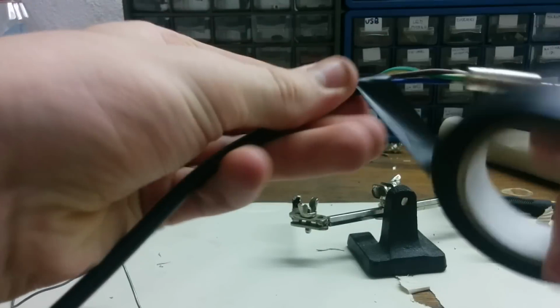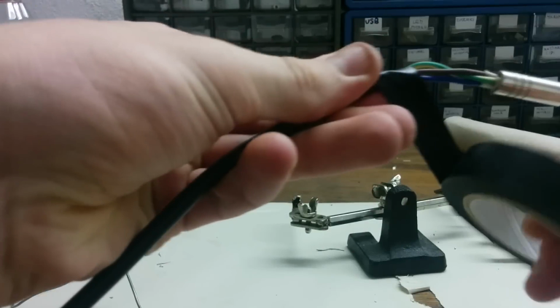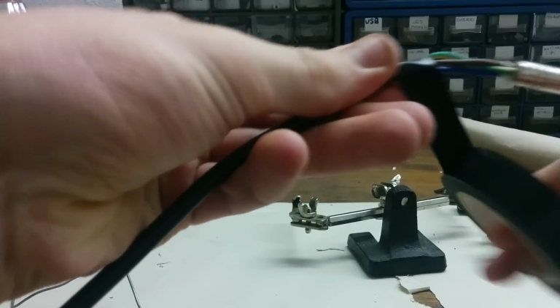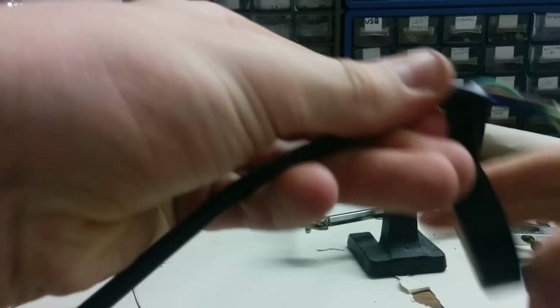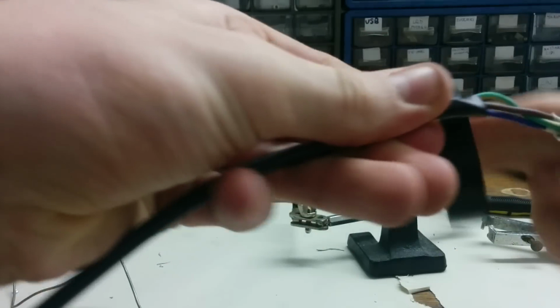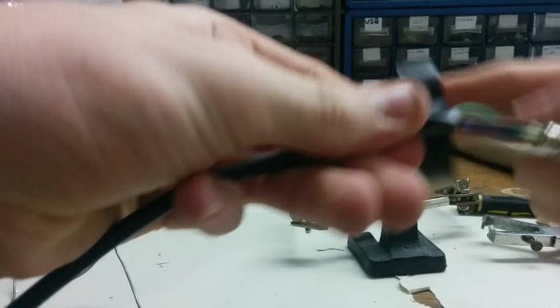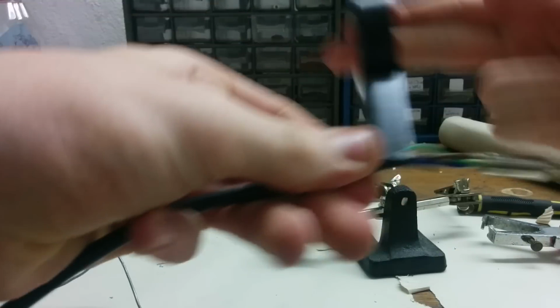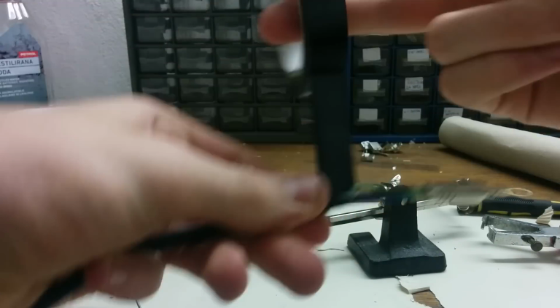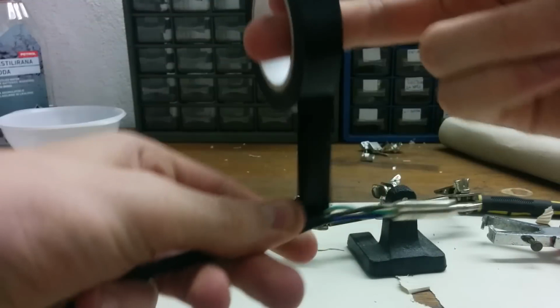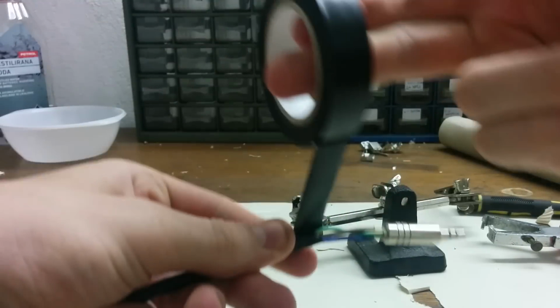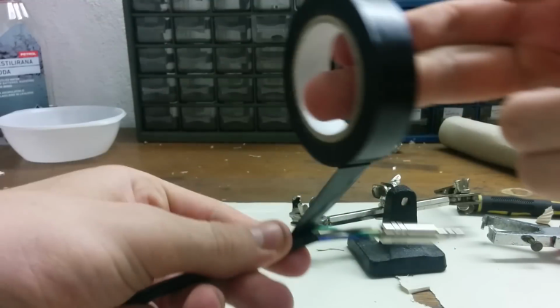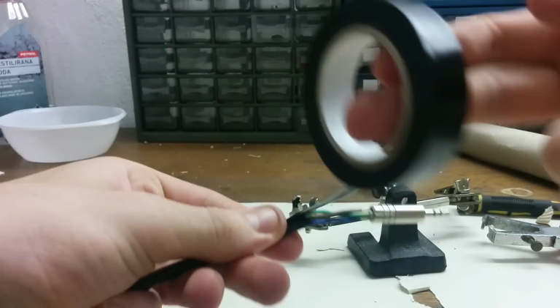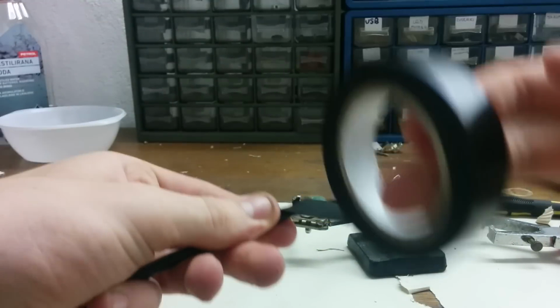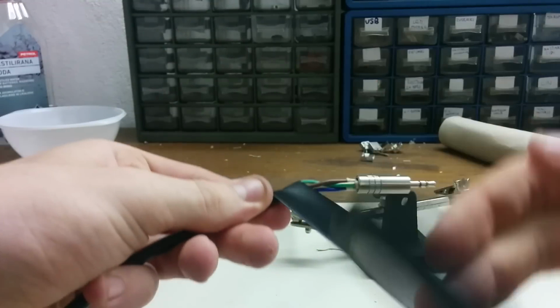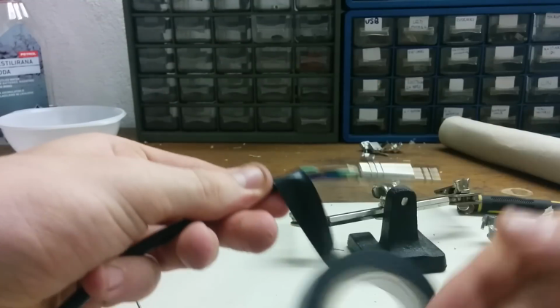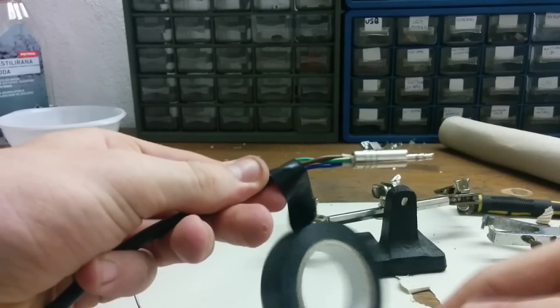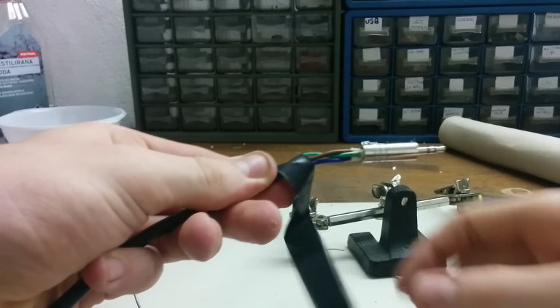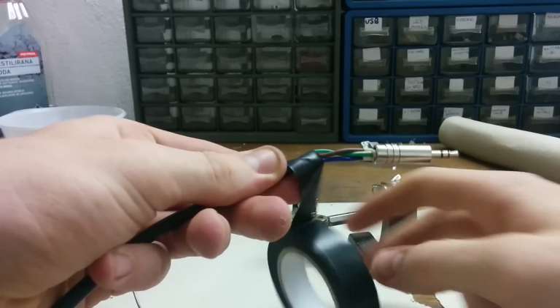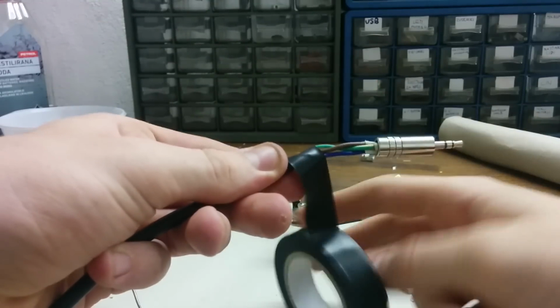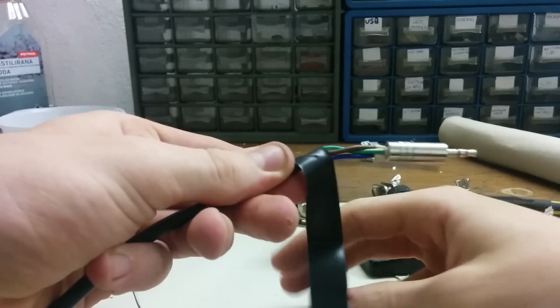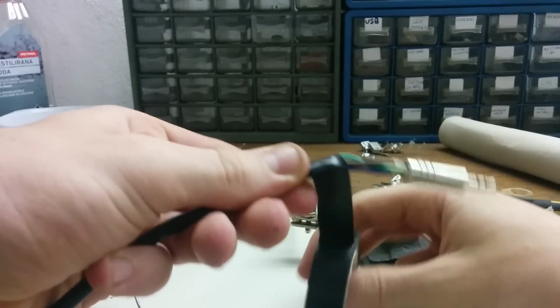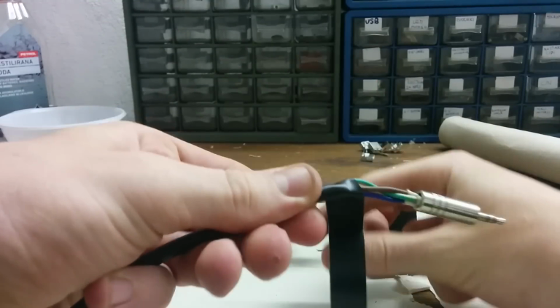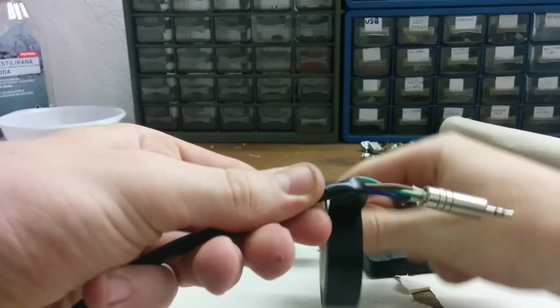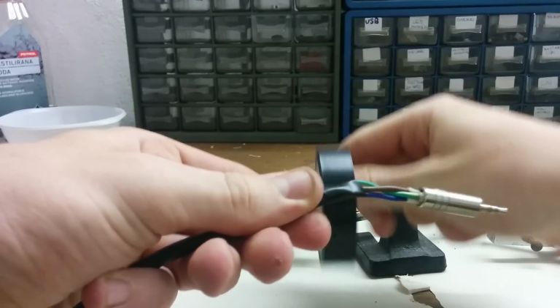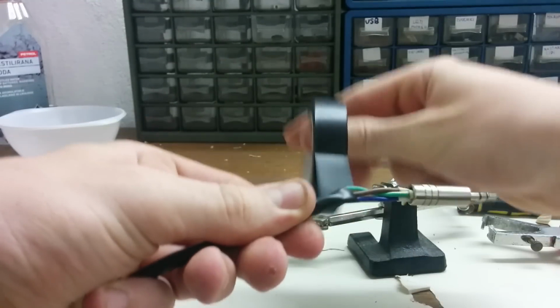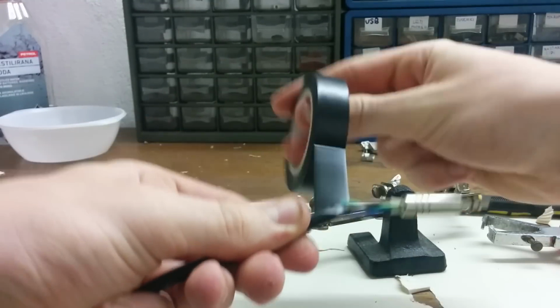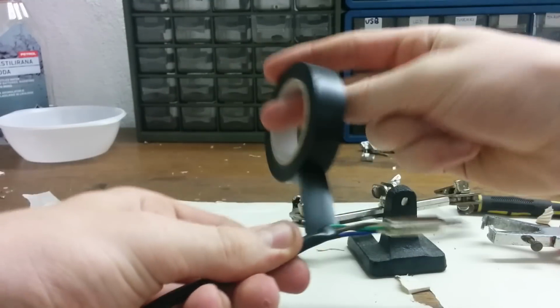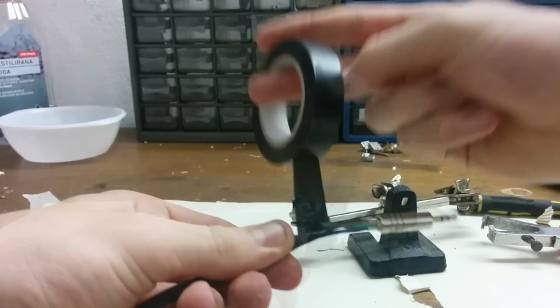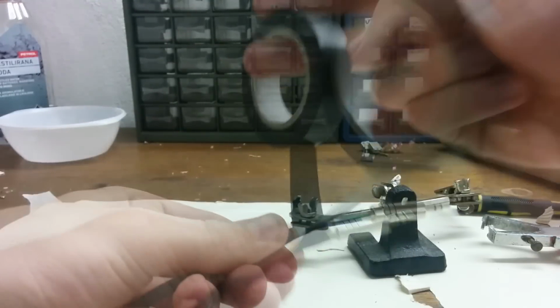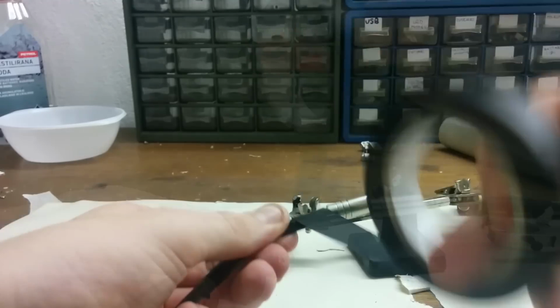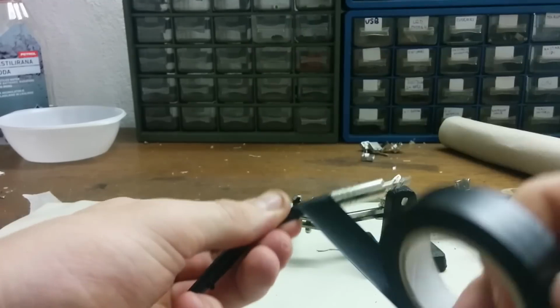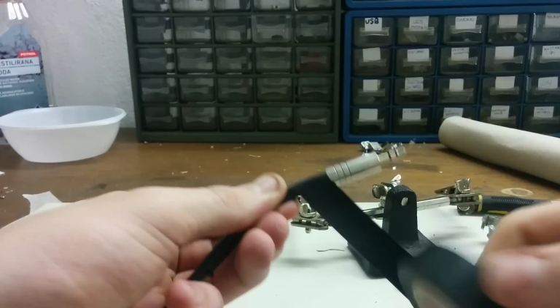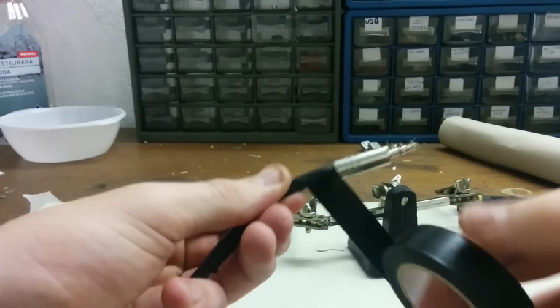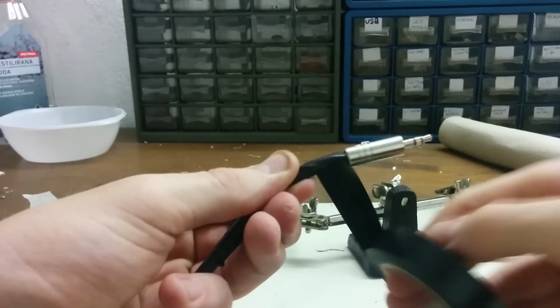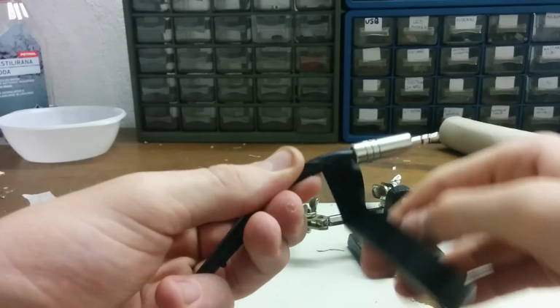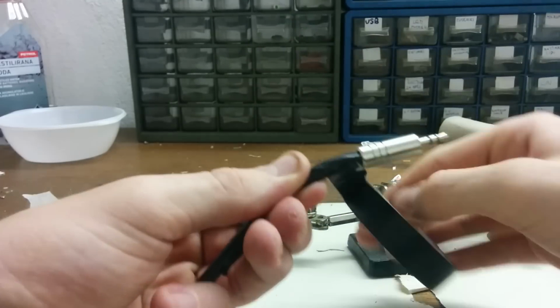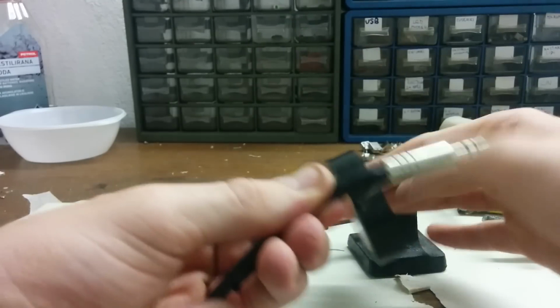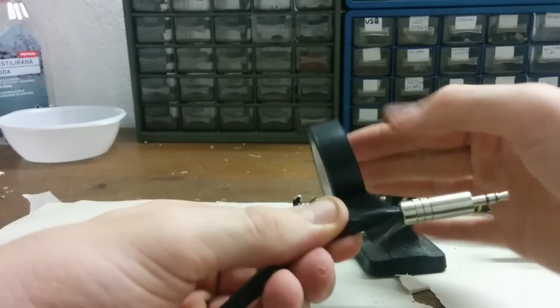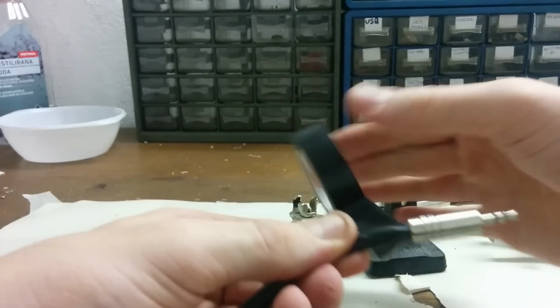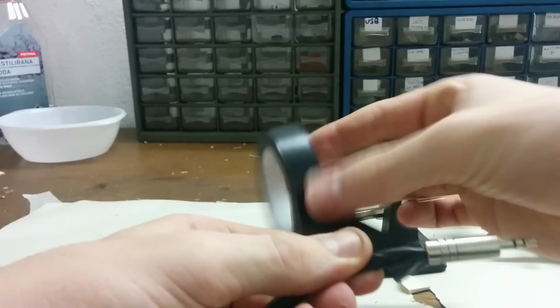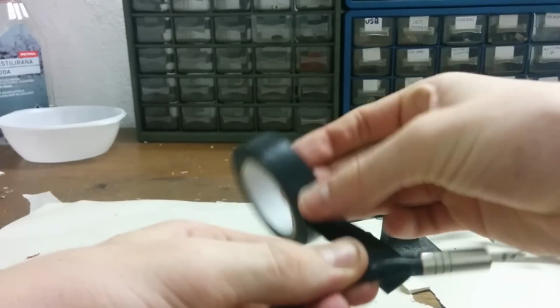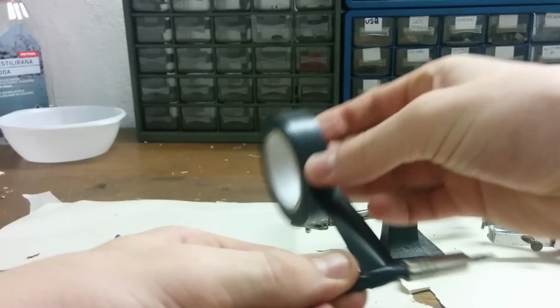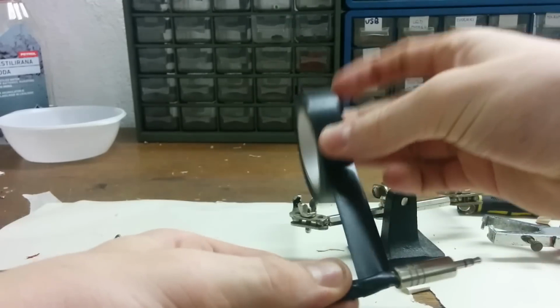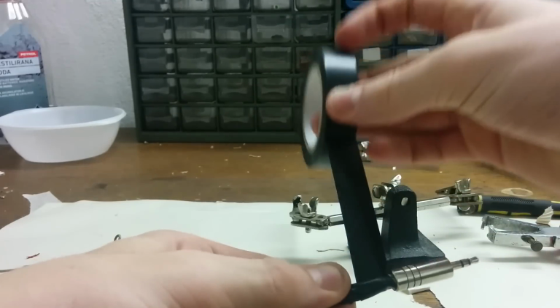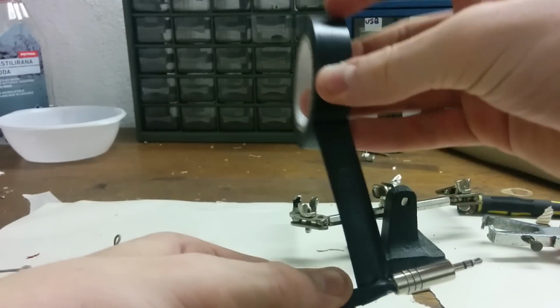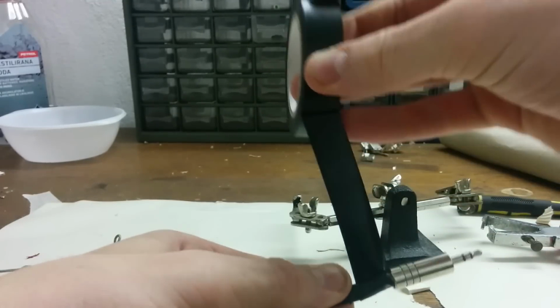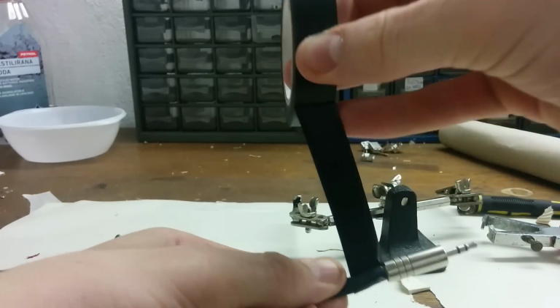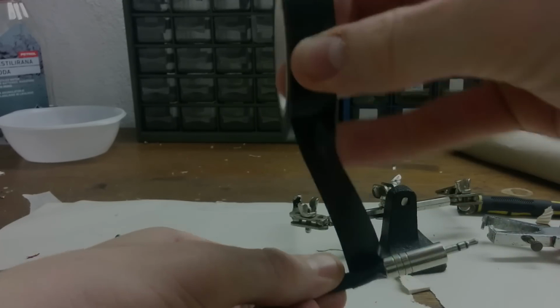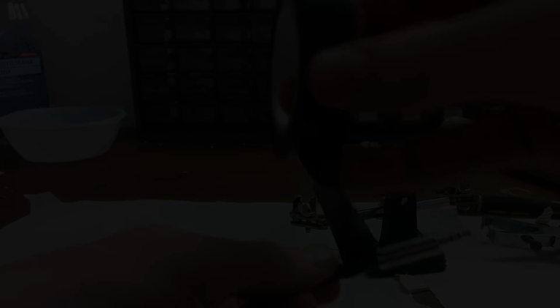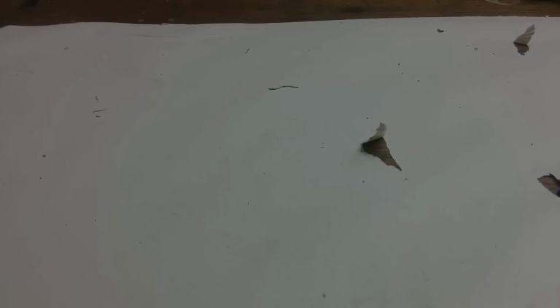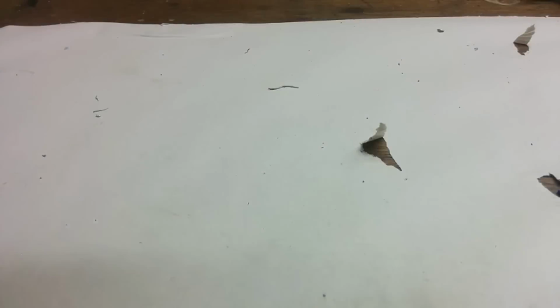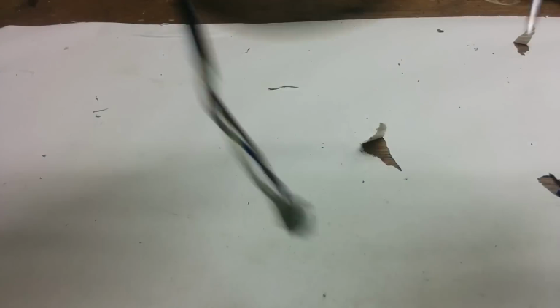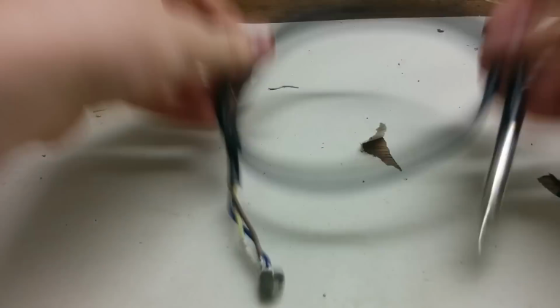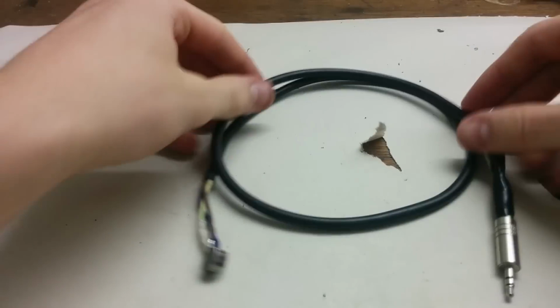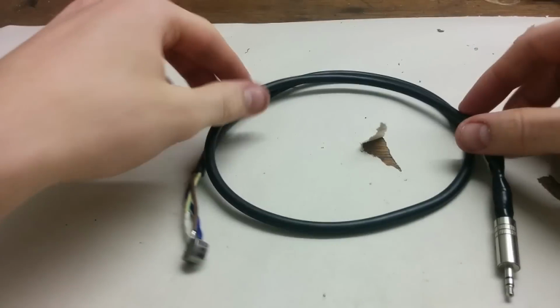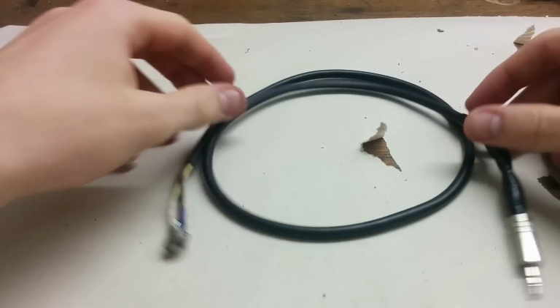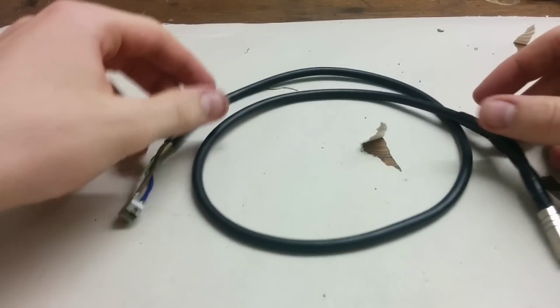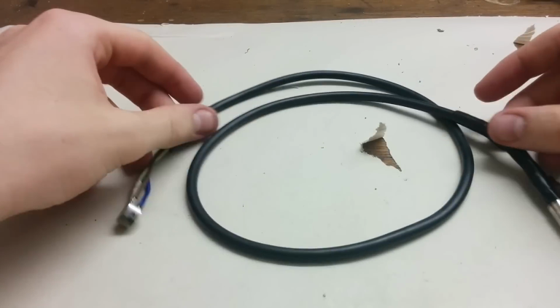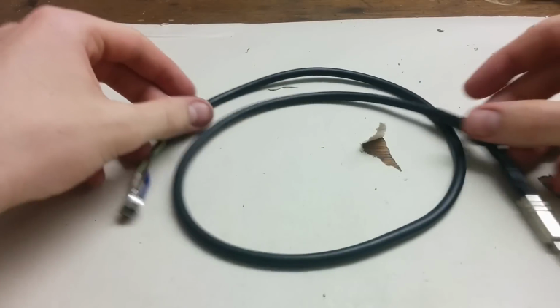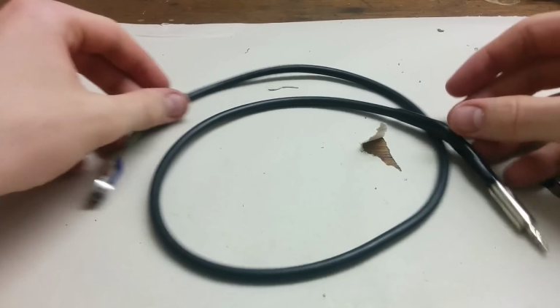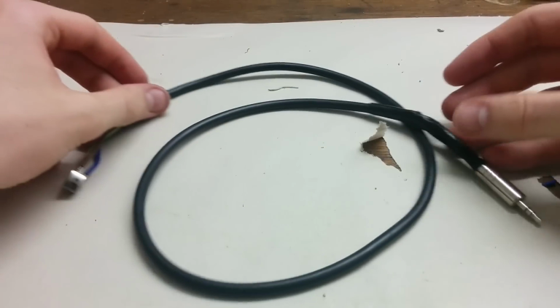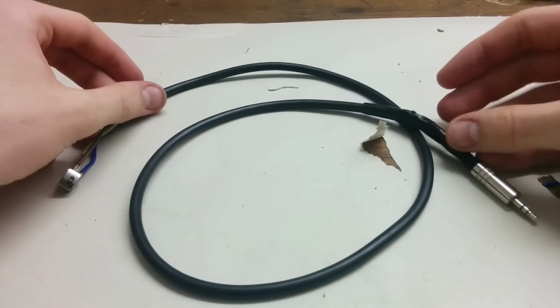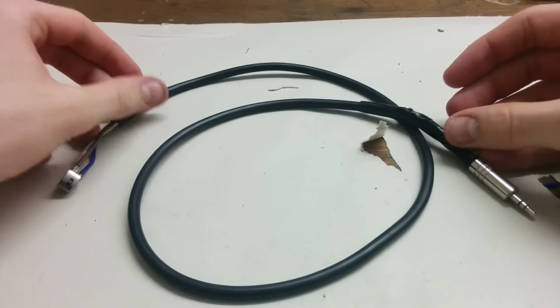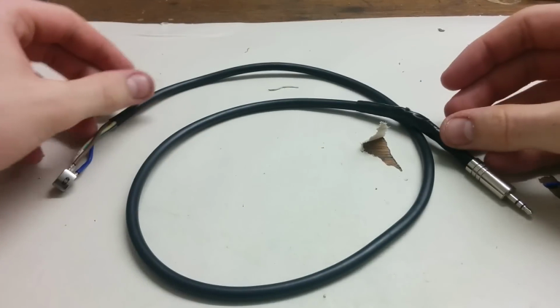You can use another black heat shrink tube, but I didn't have one so I used black electric tape to make it all look nicer. And the cable is finished.